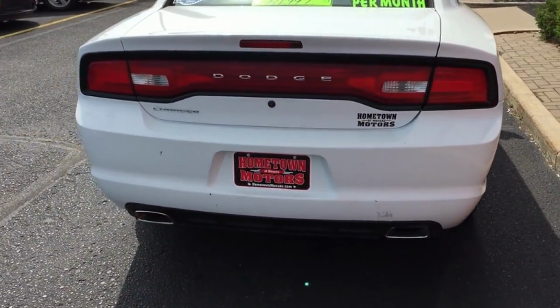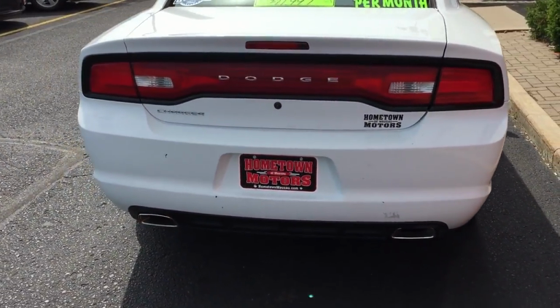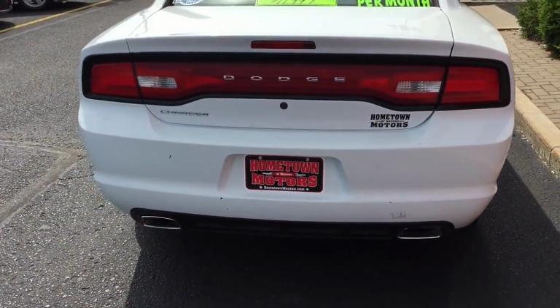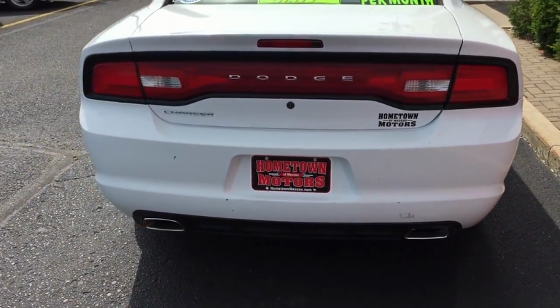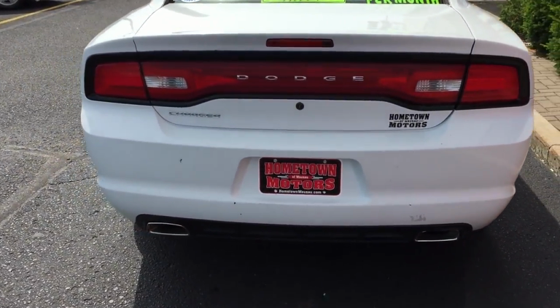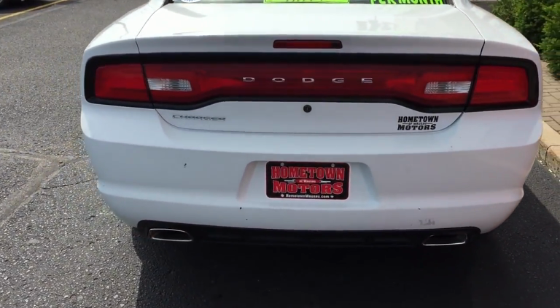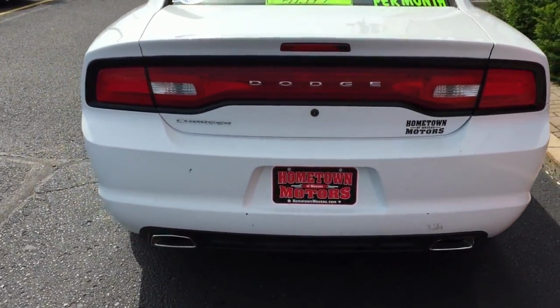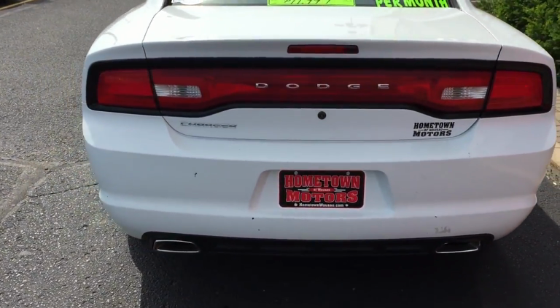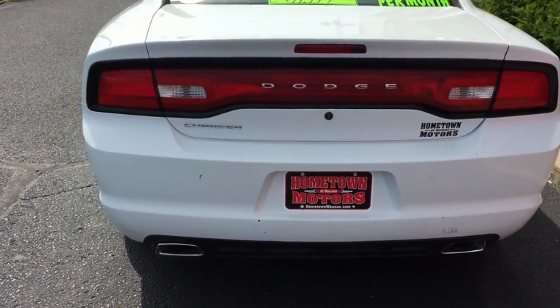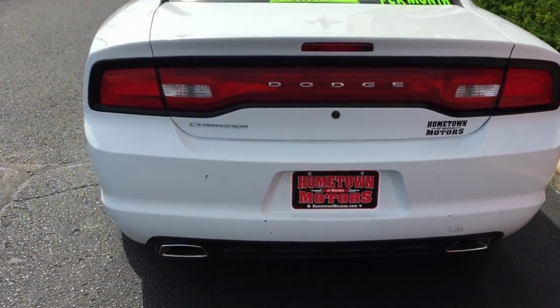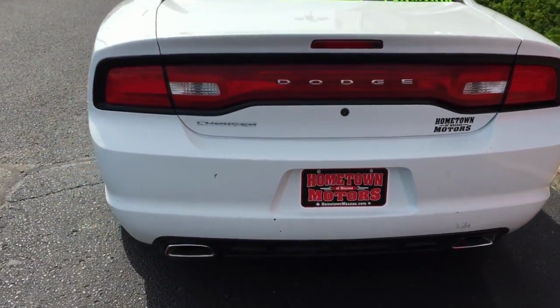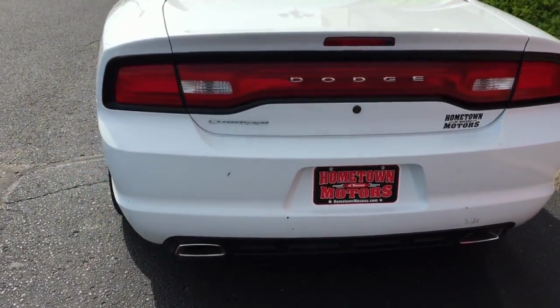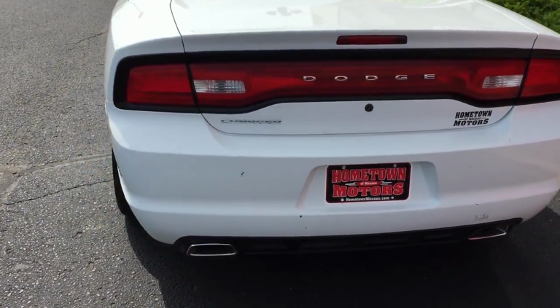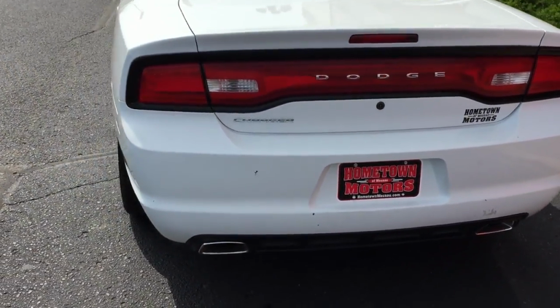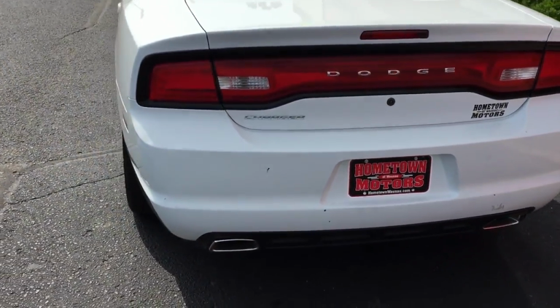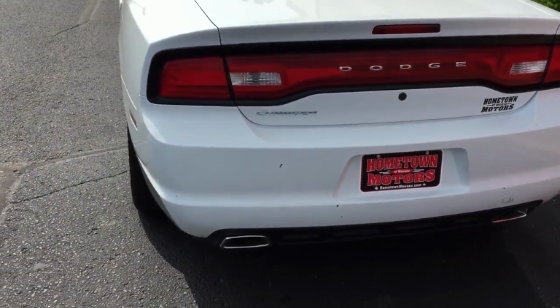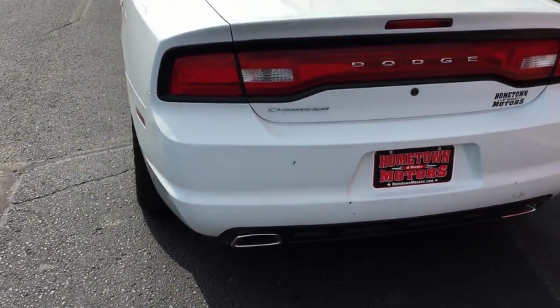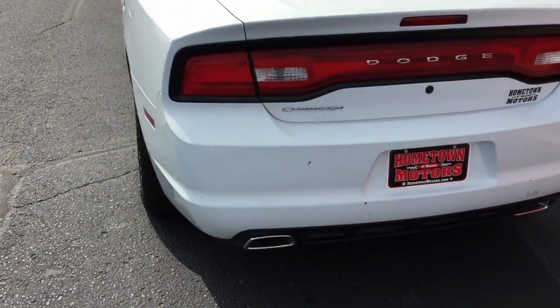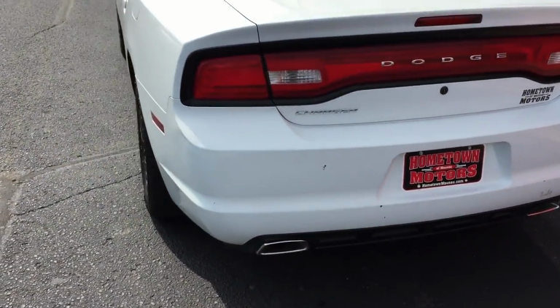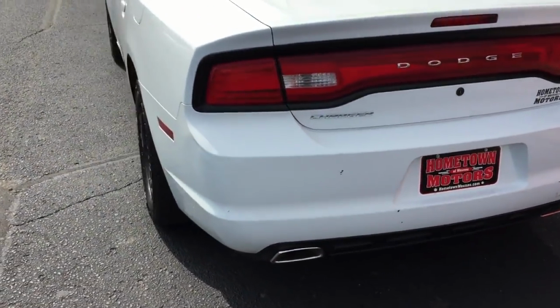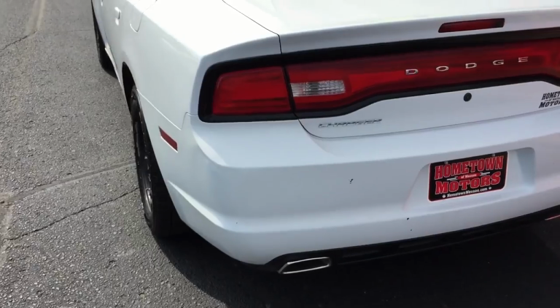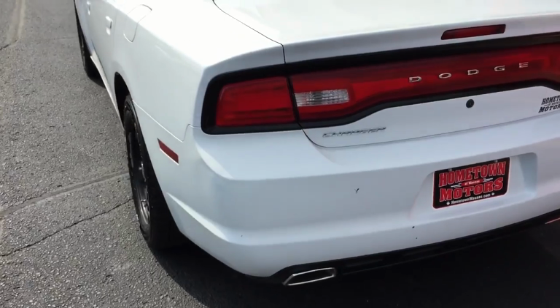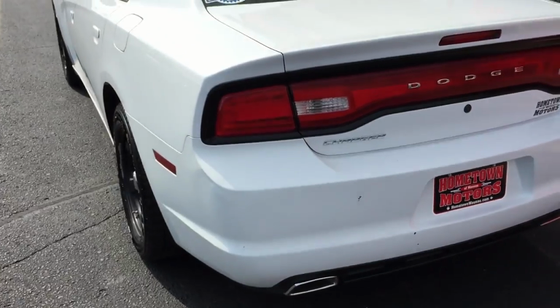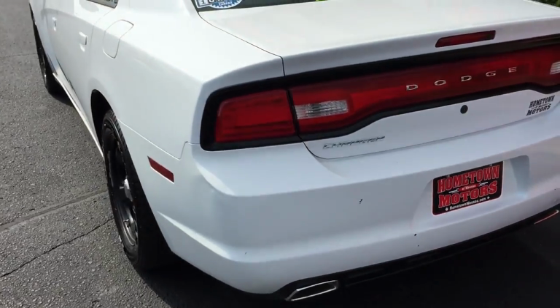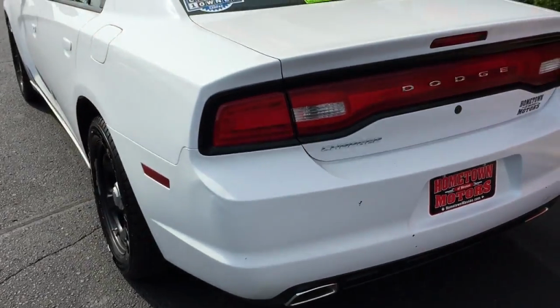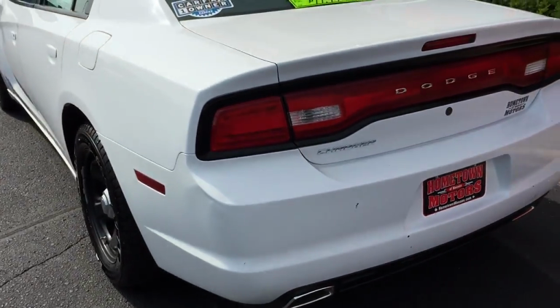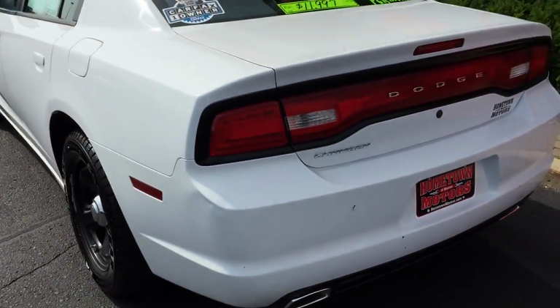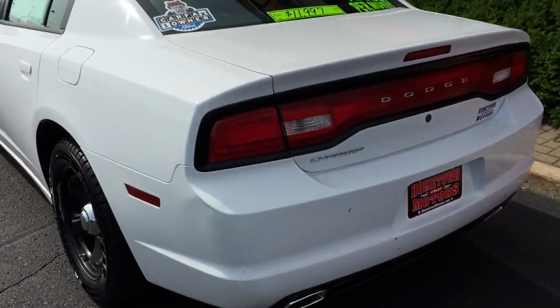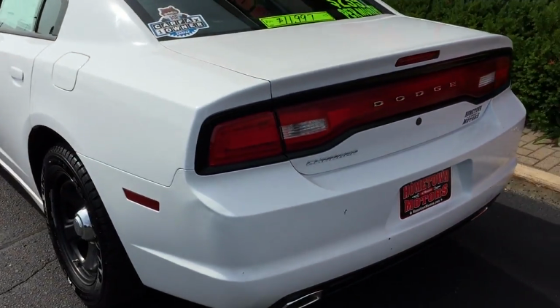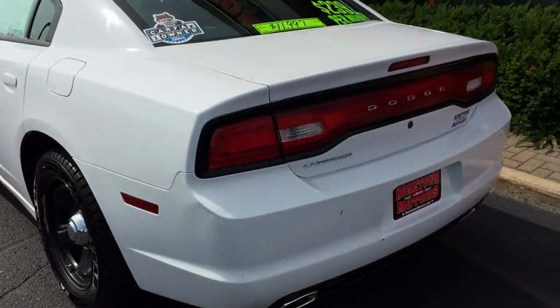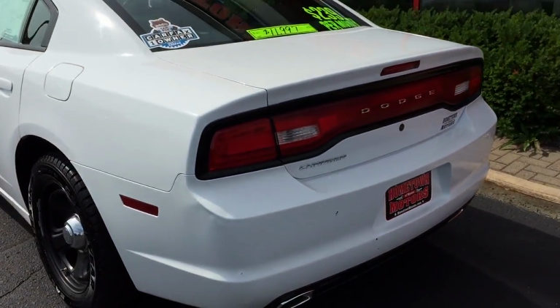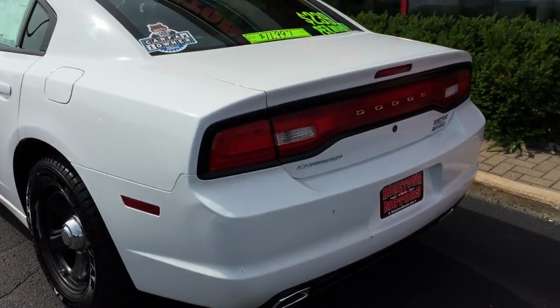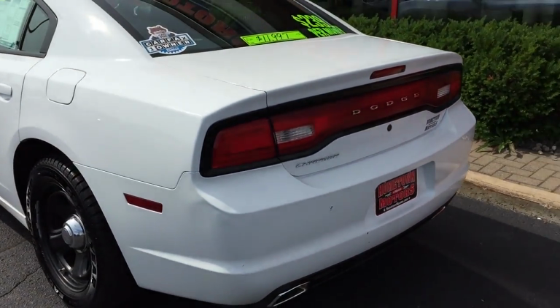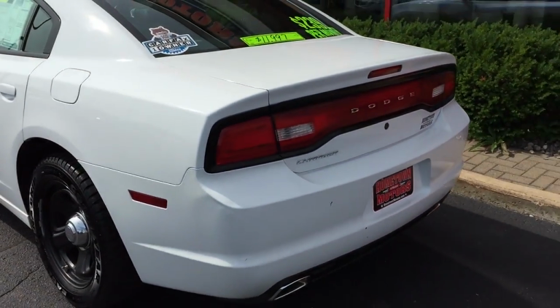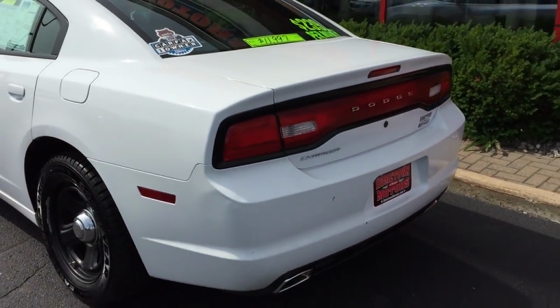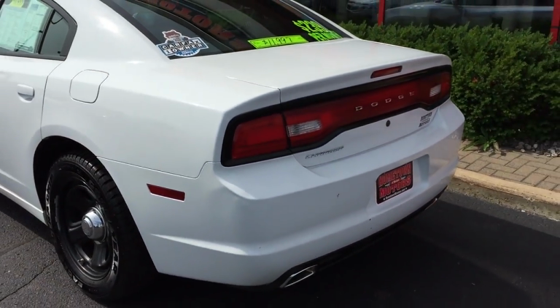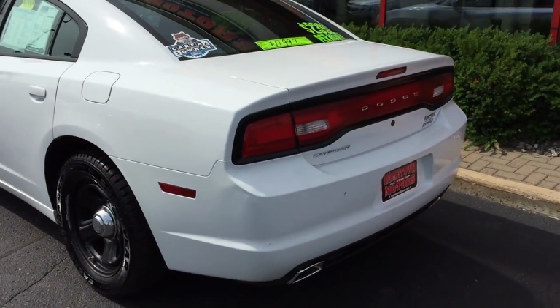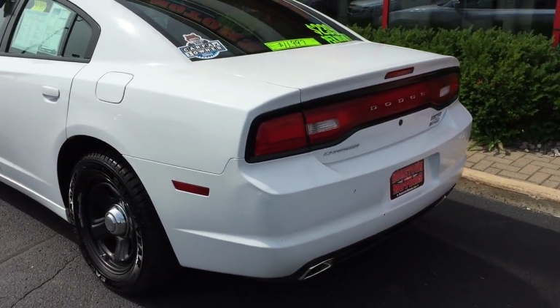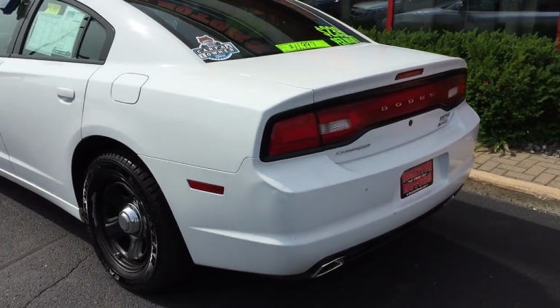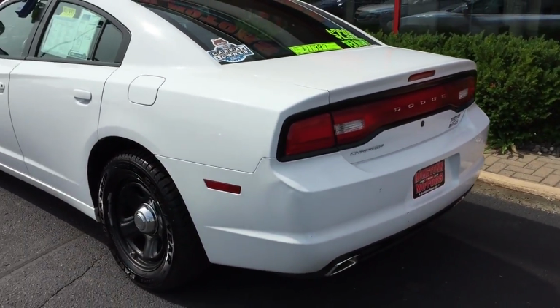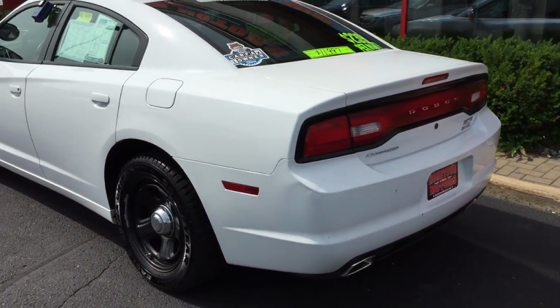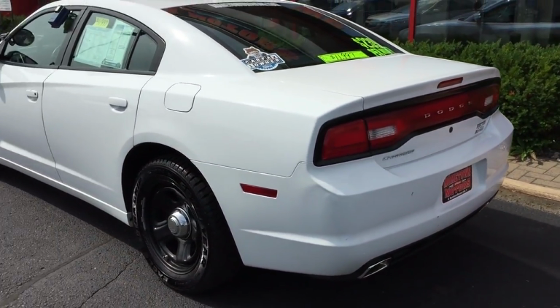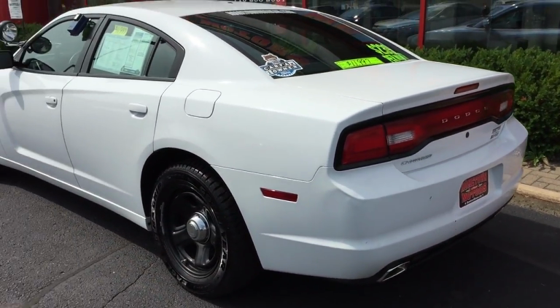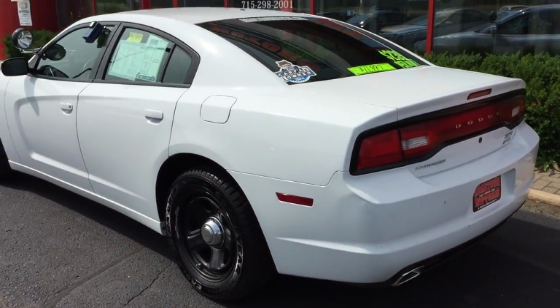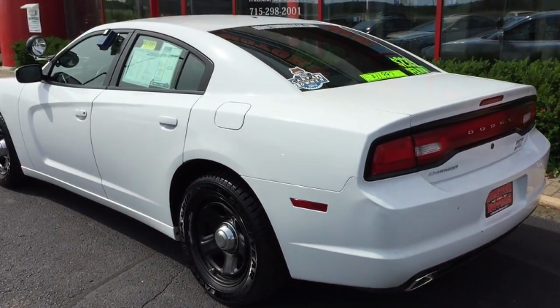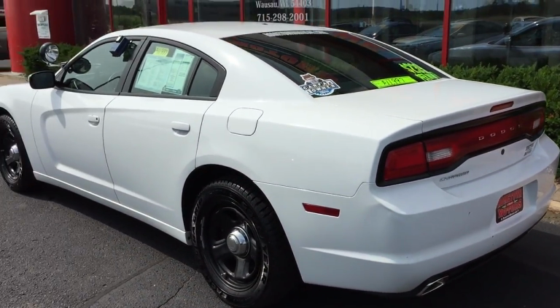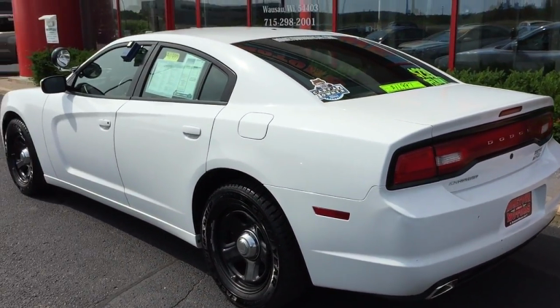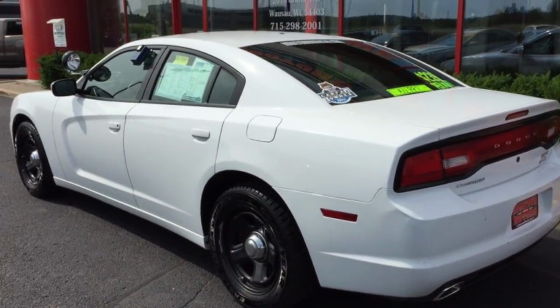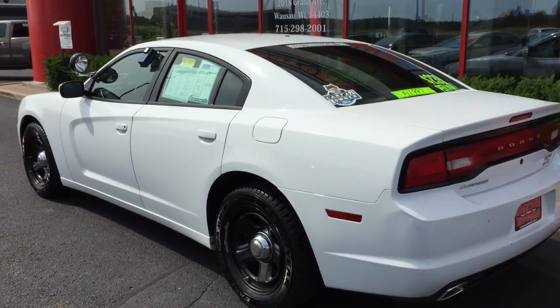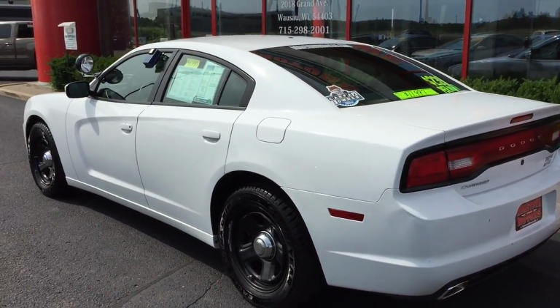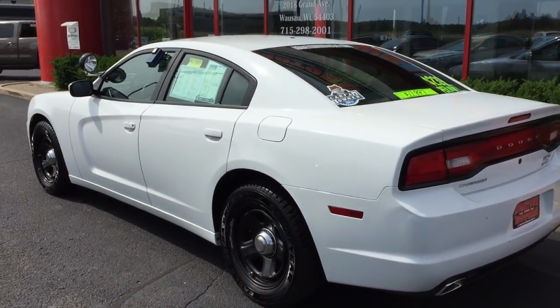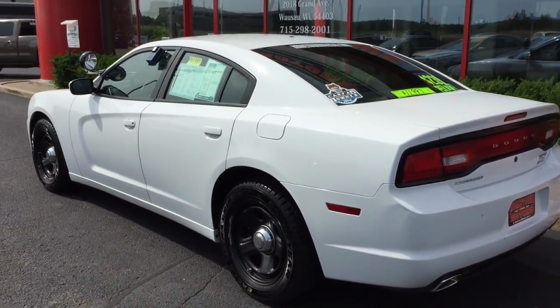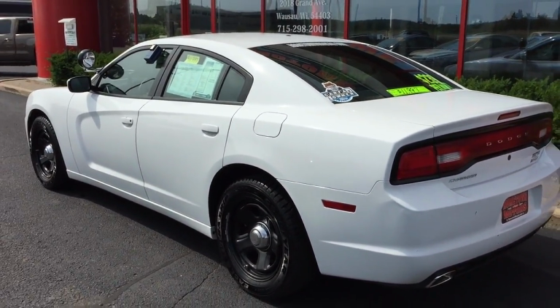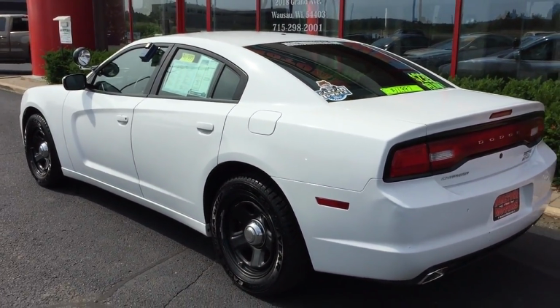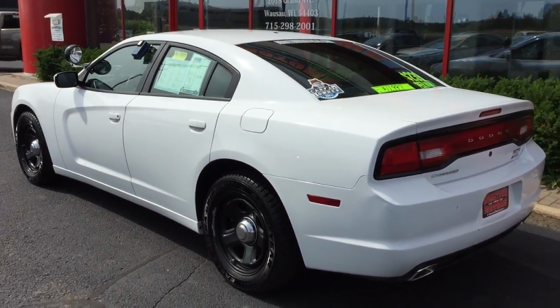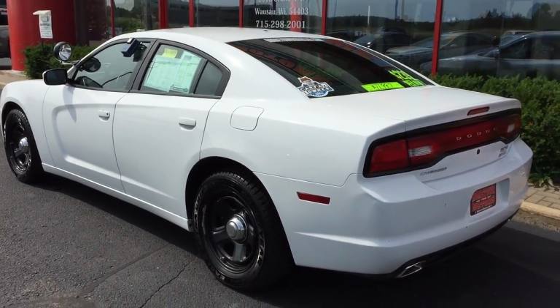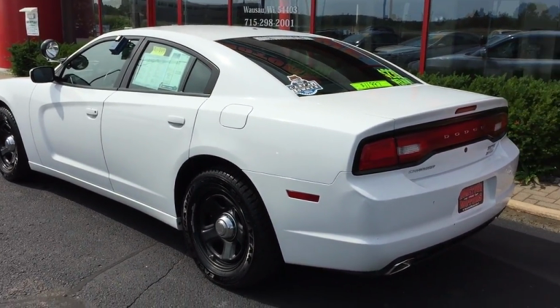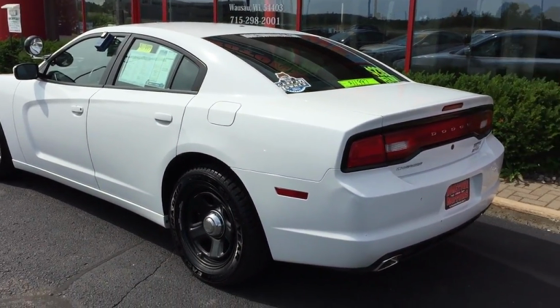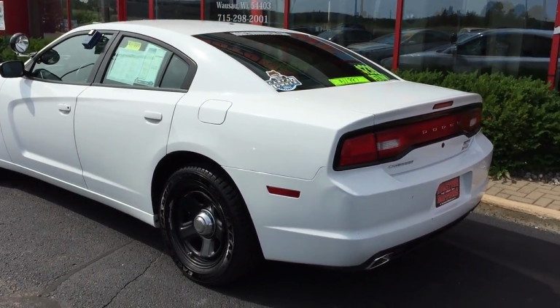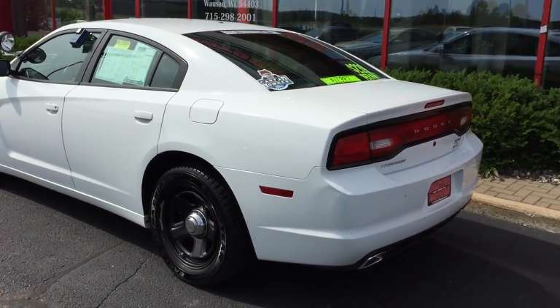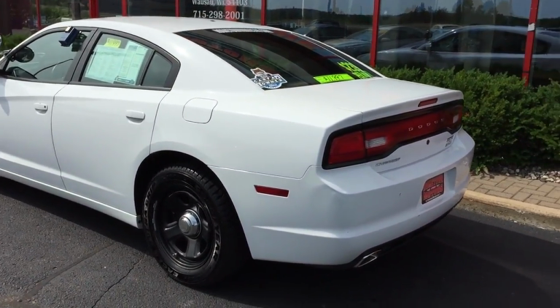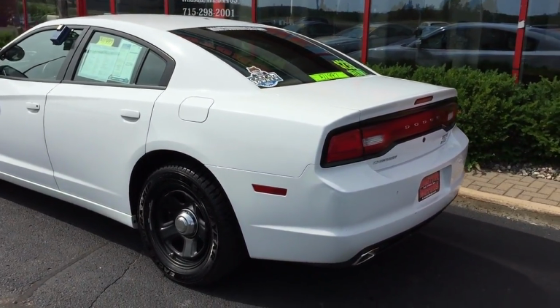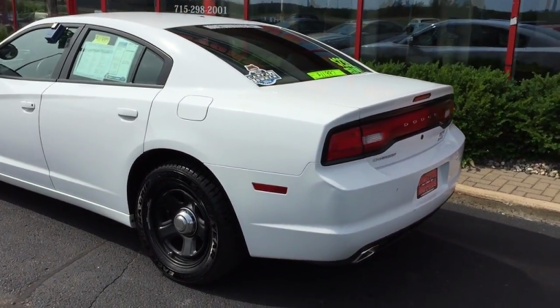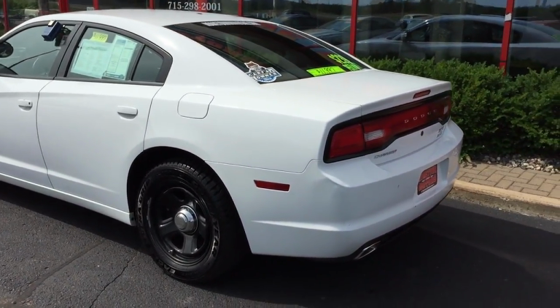It's got a big powerful V6 engine, about 300 horsepower out of that. Rear wheel drive — a lot of fun.